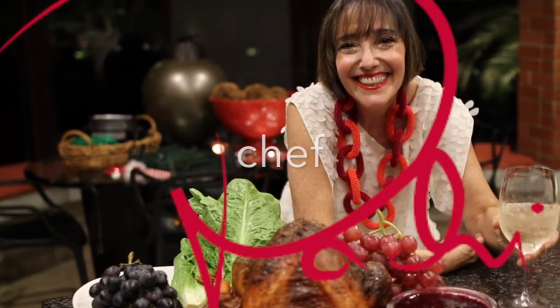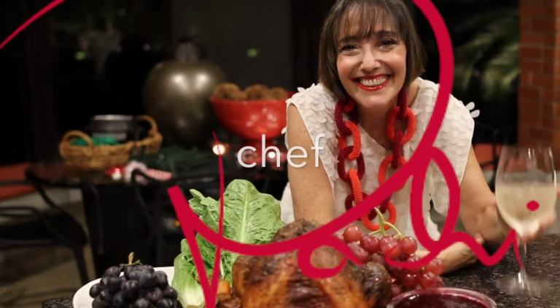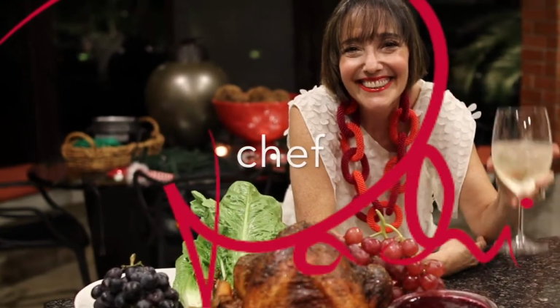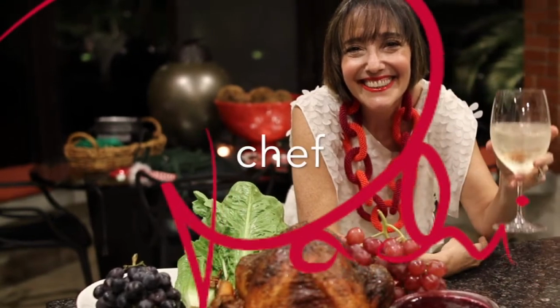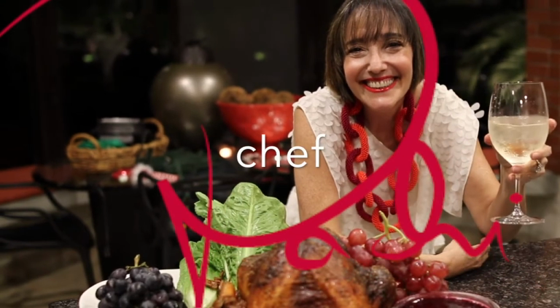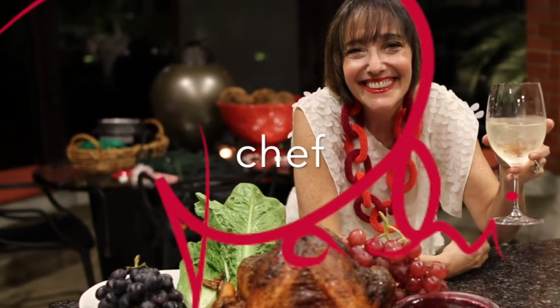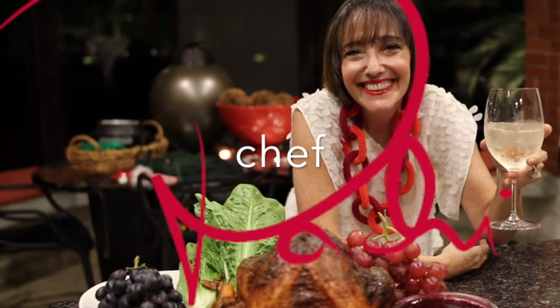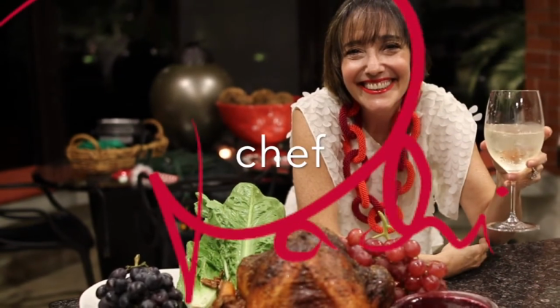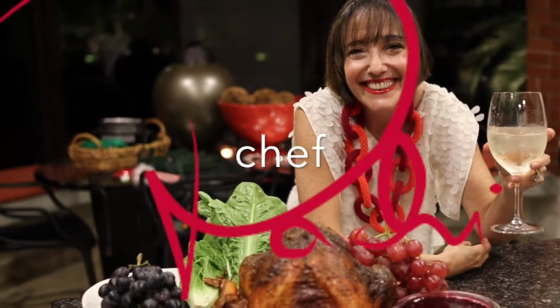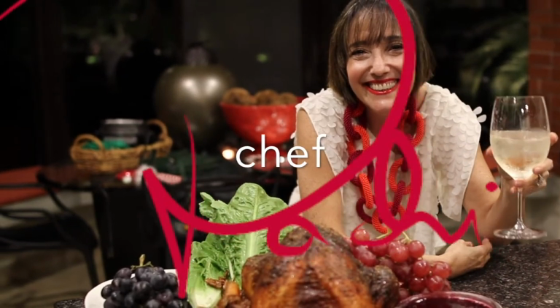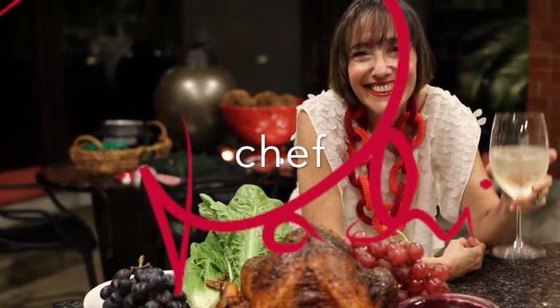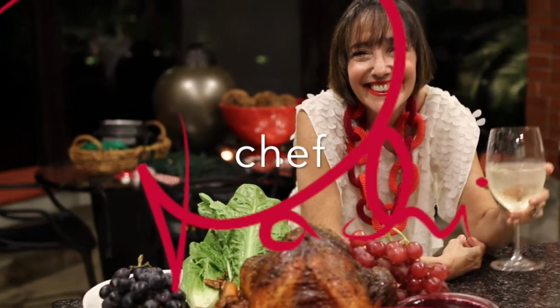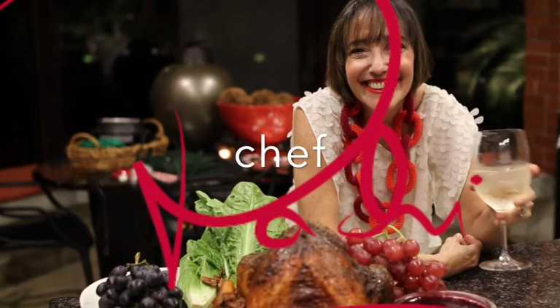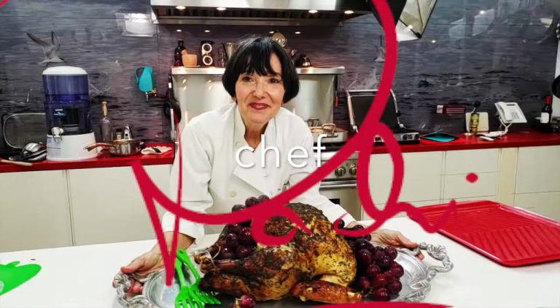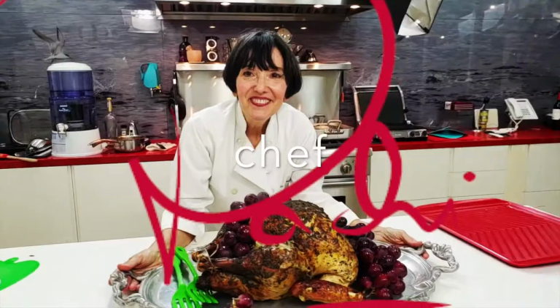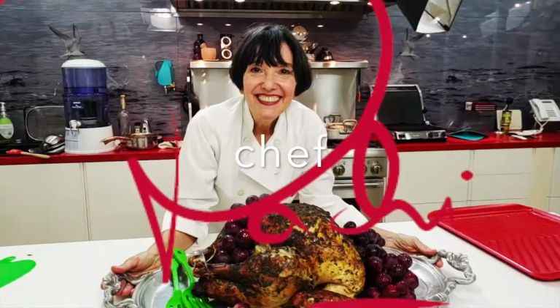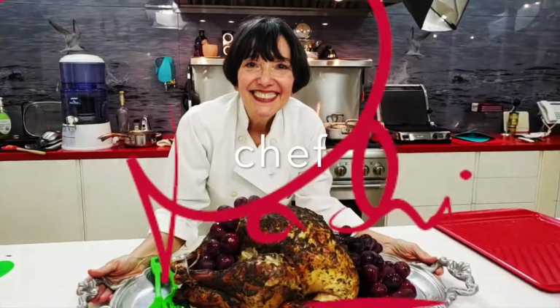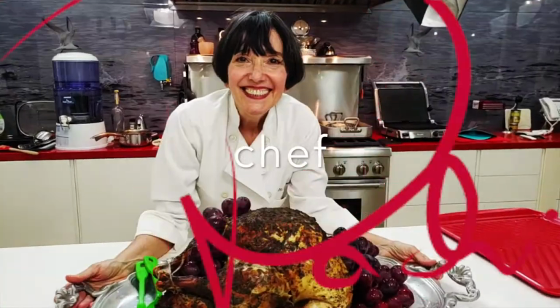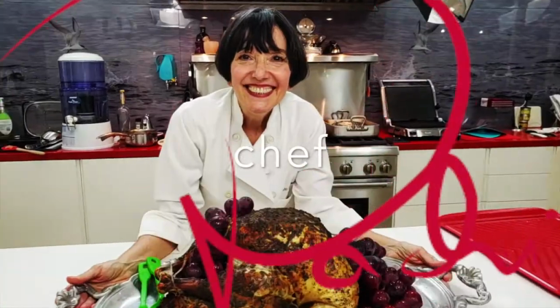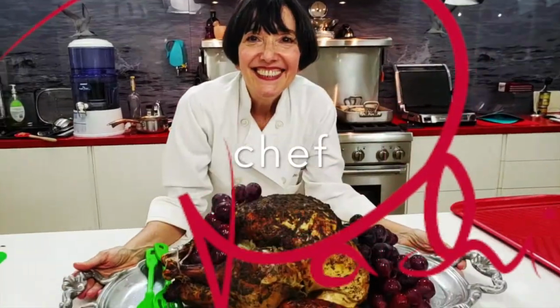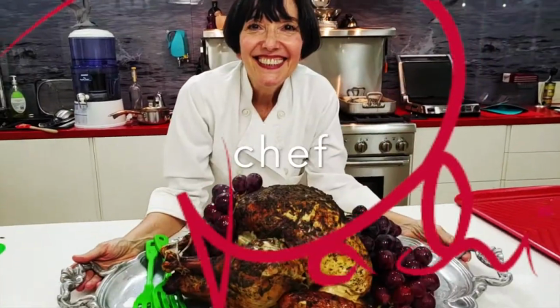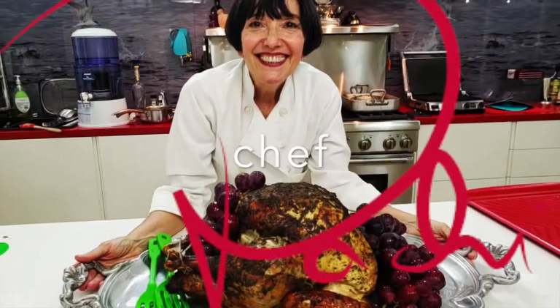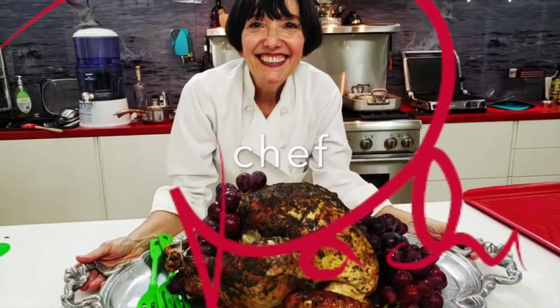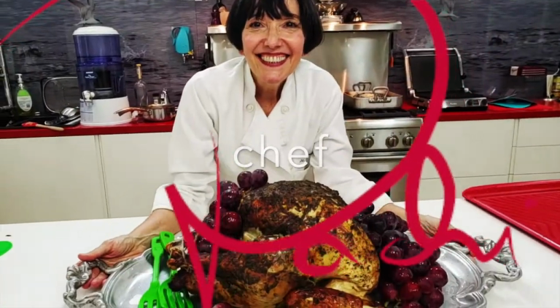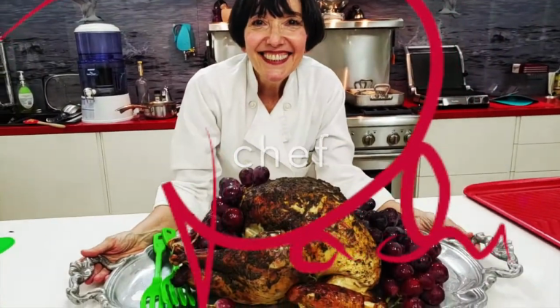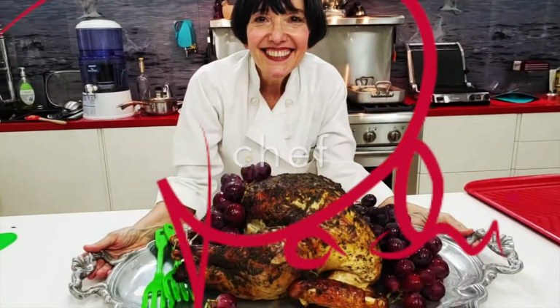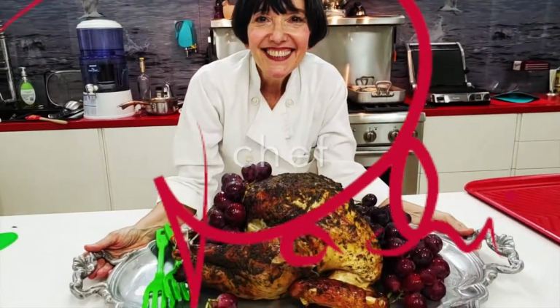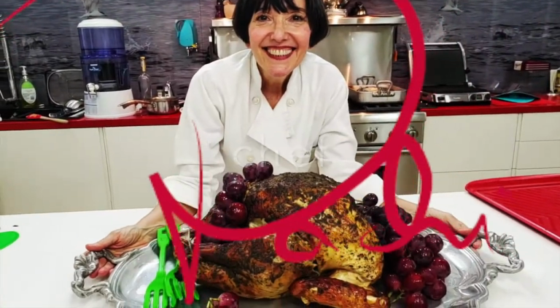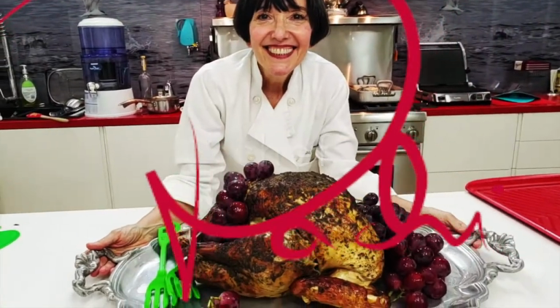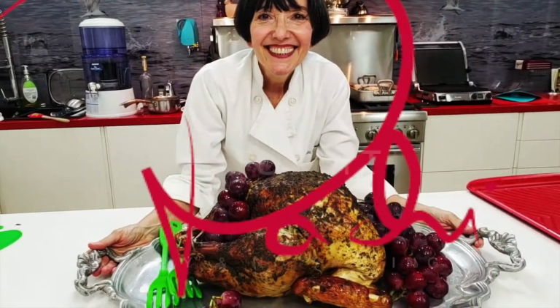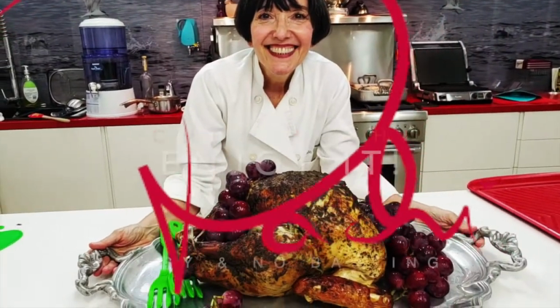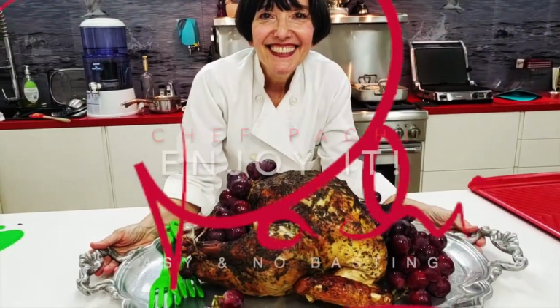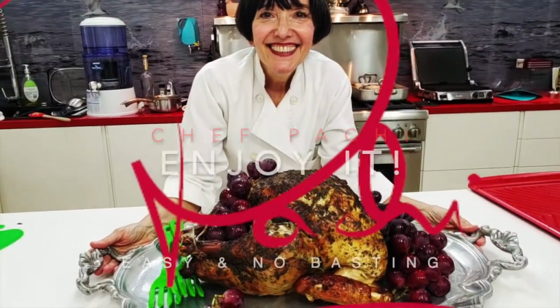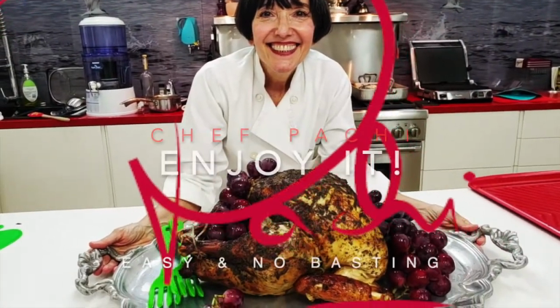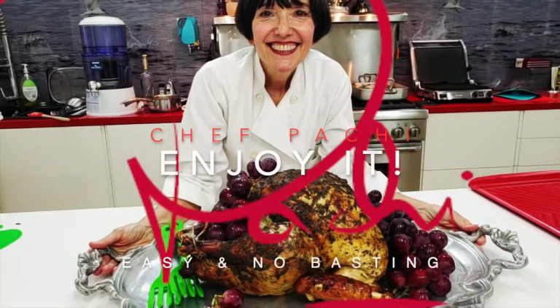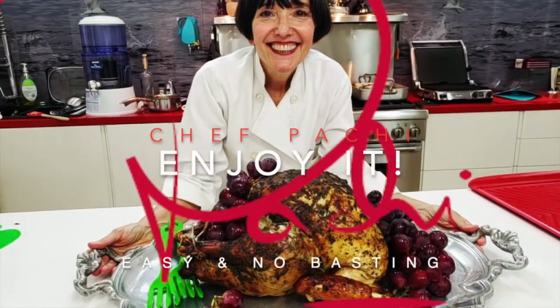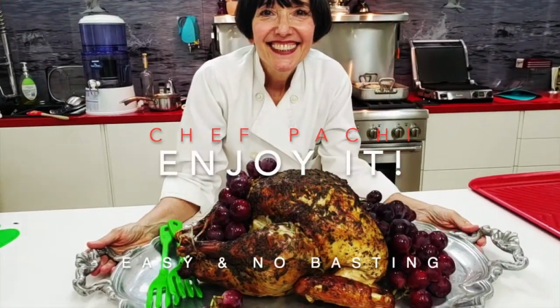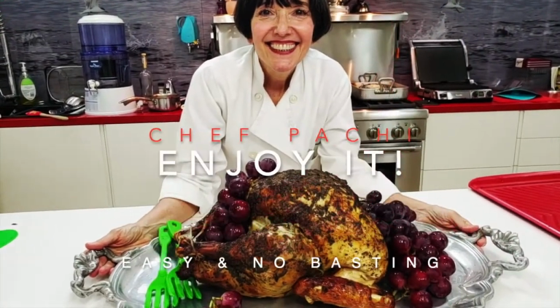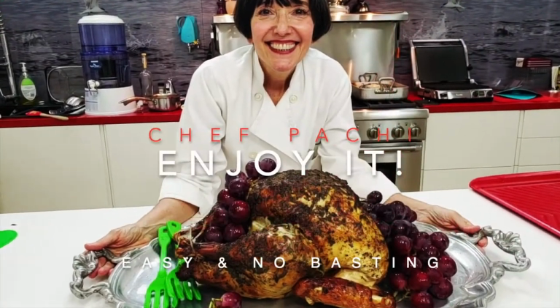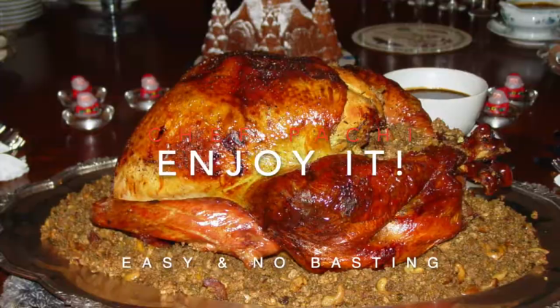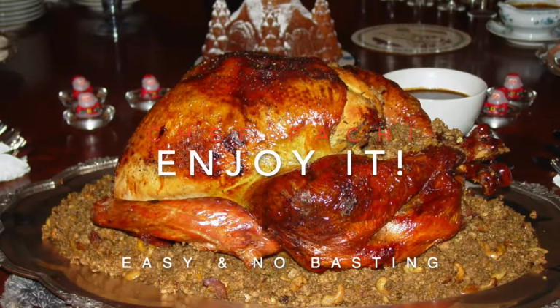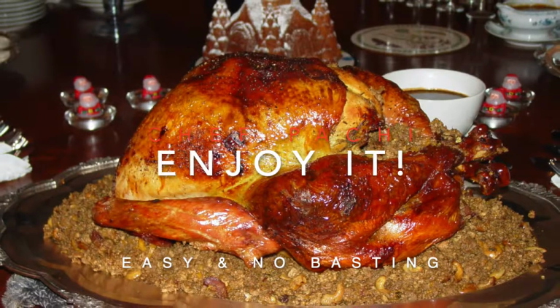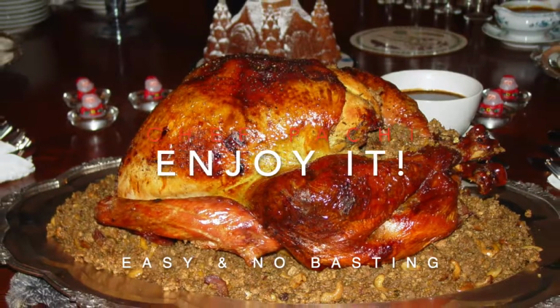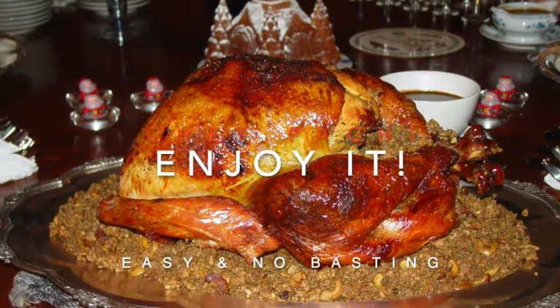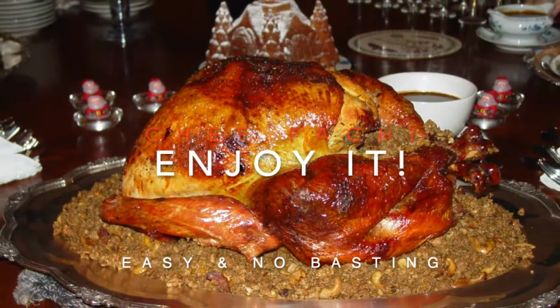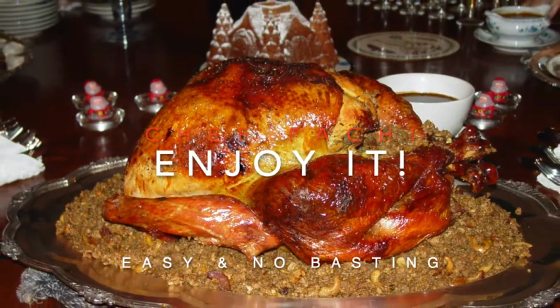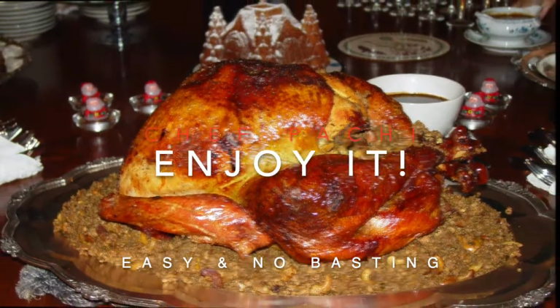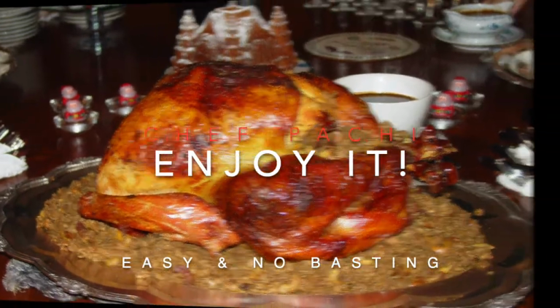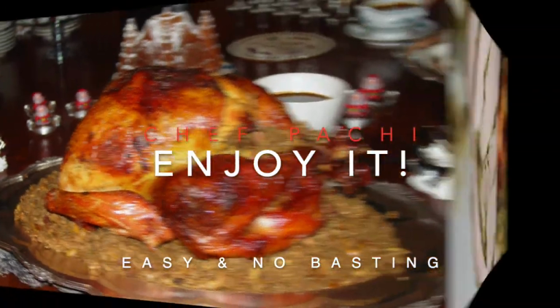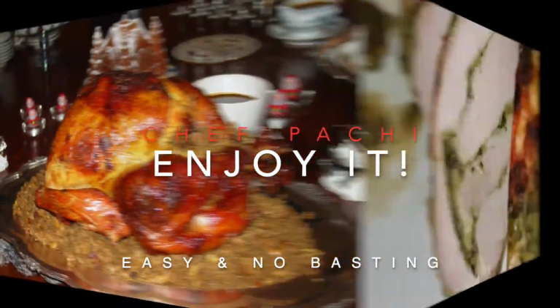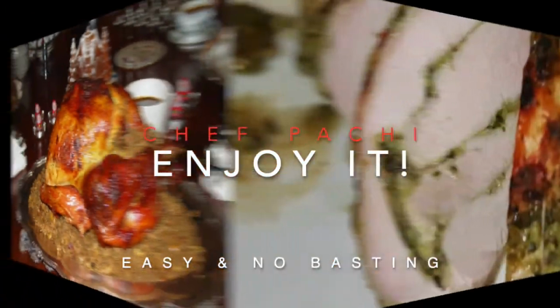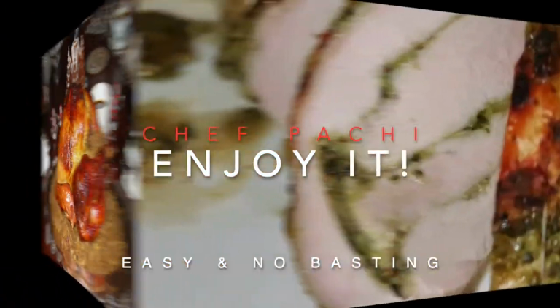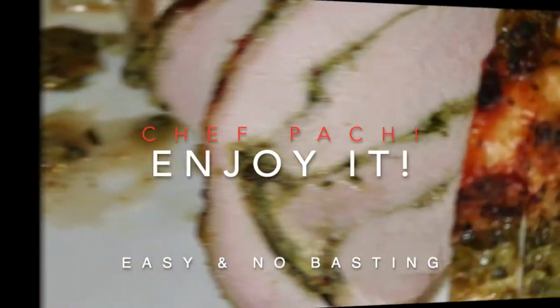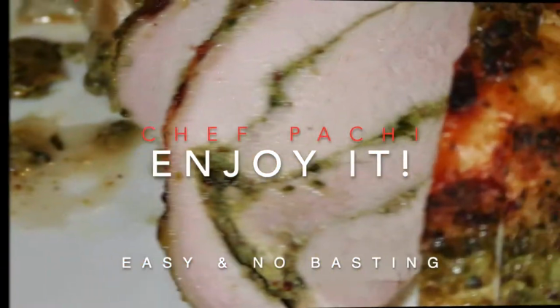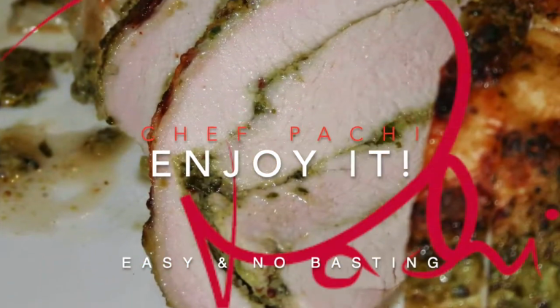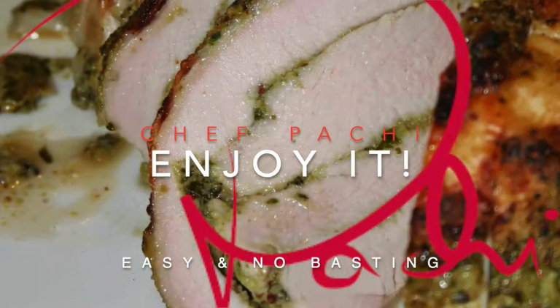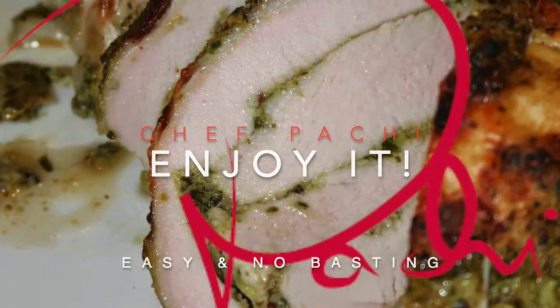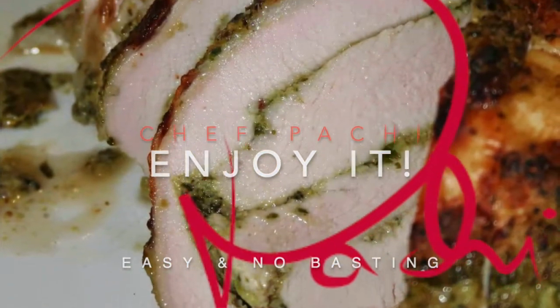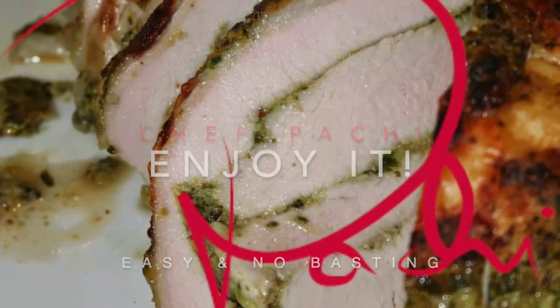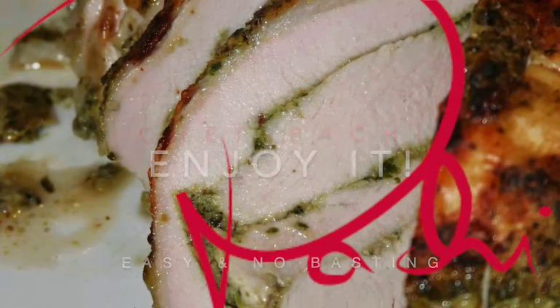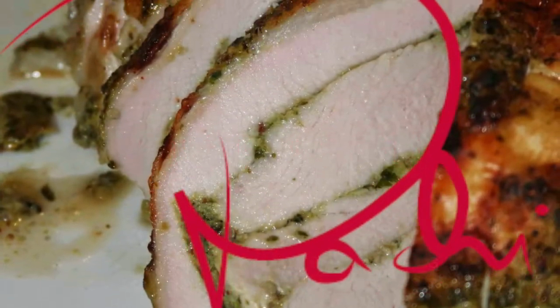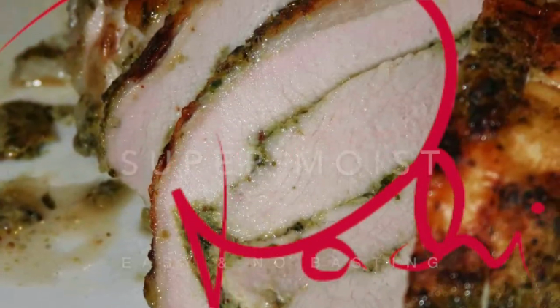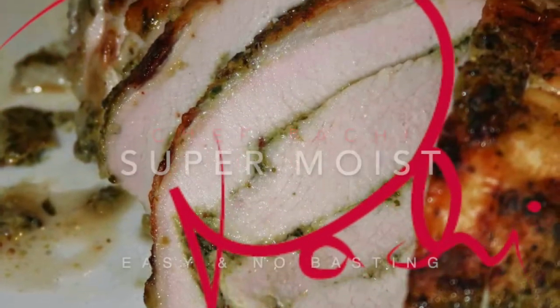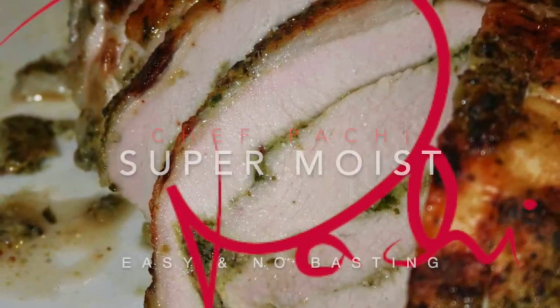The easy and delicious turkey that needs no basting. Check out my moist hack.